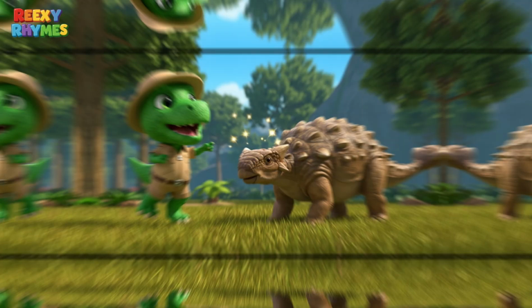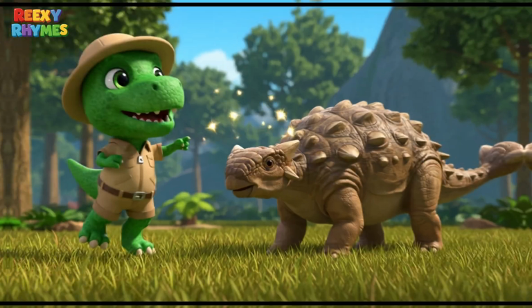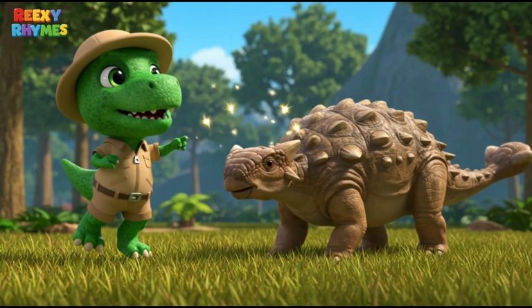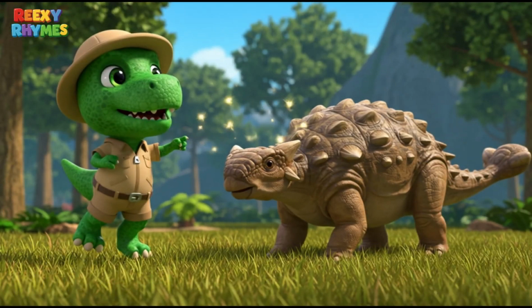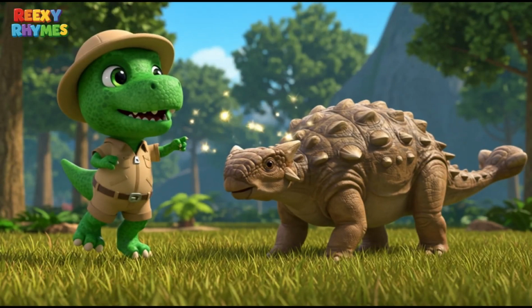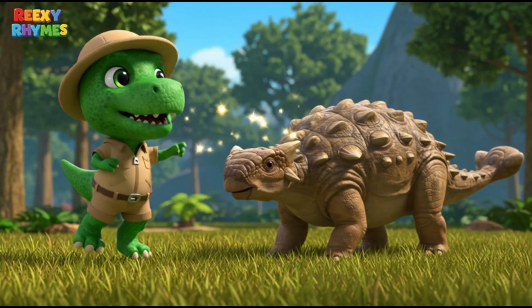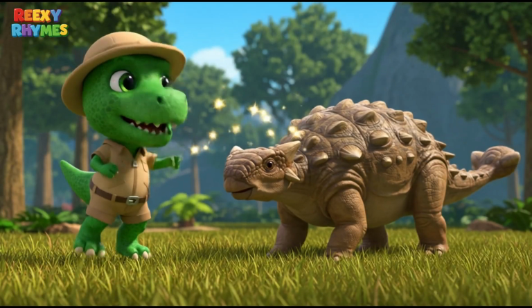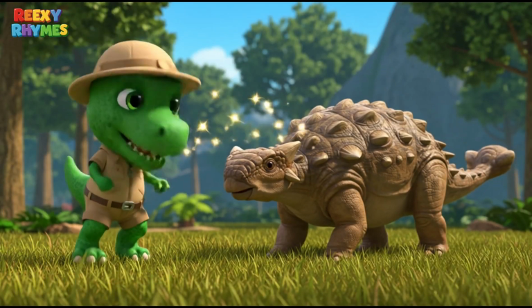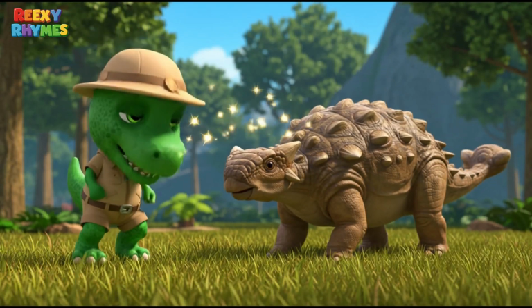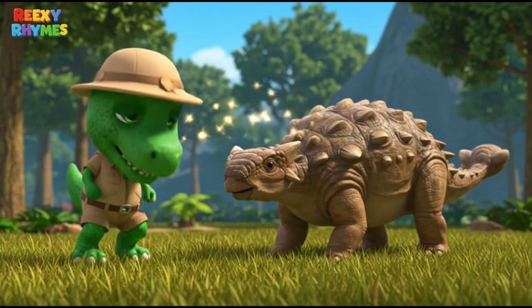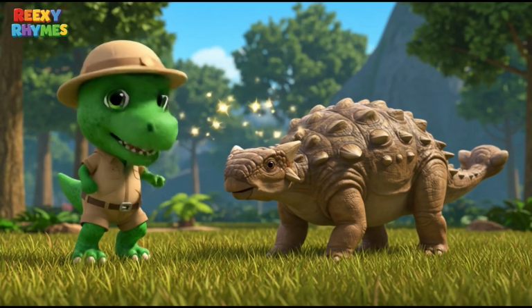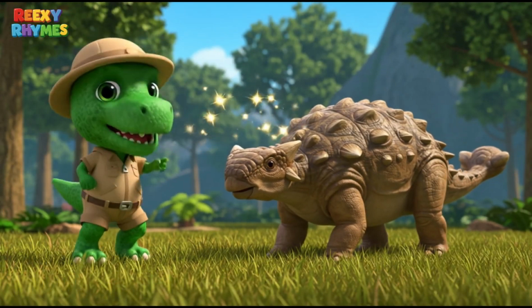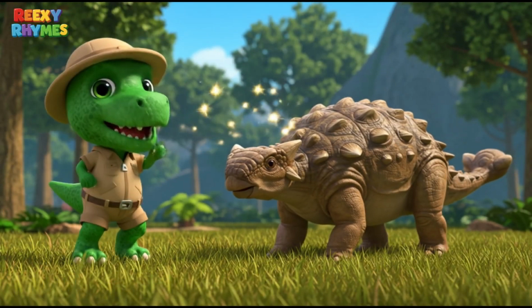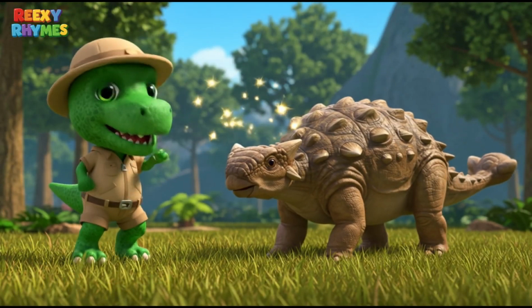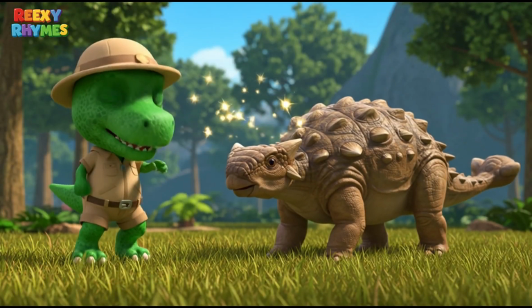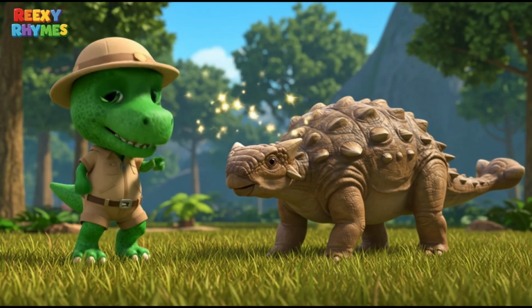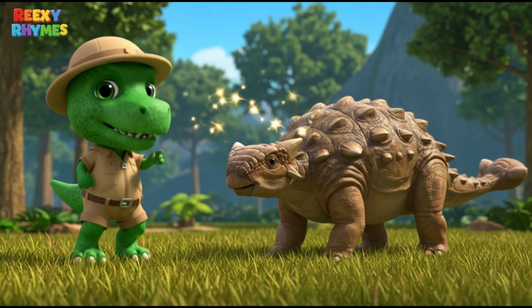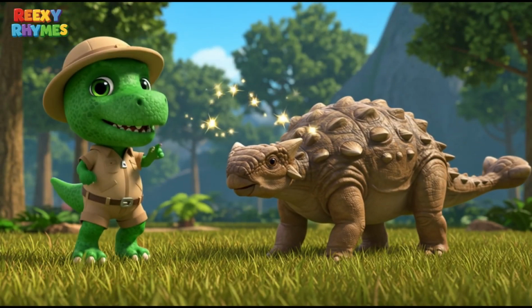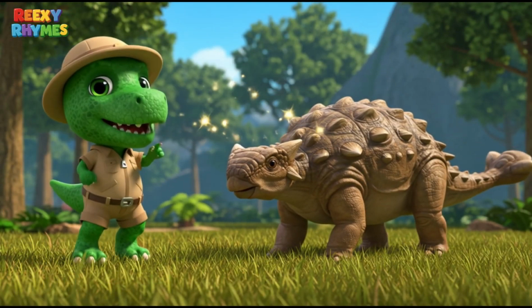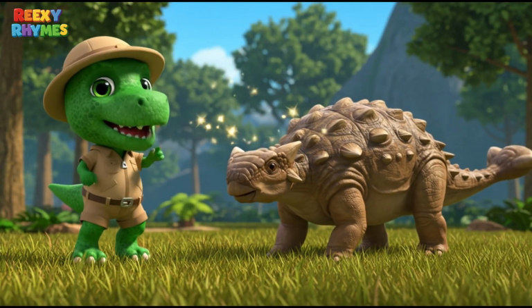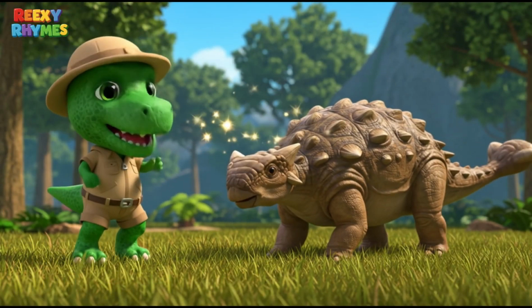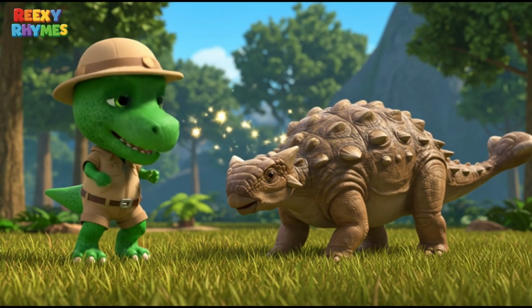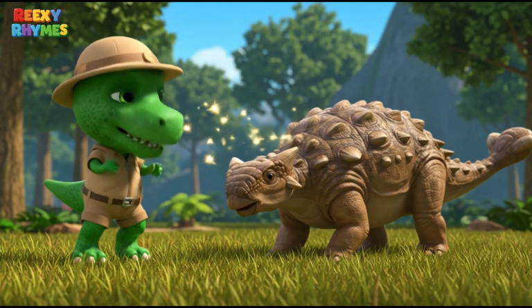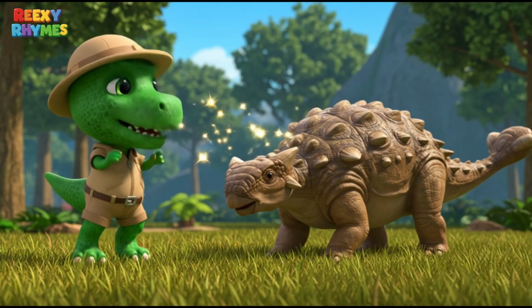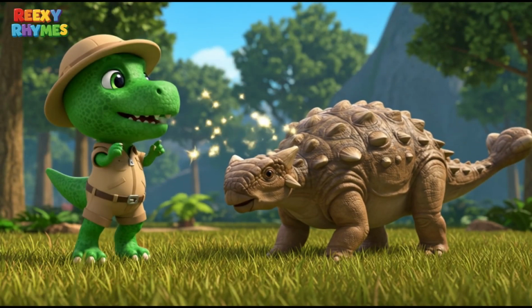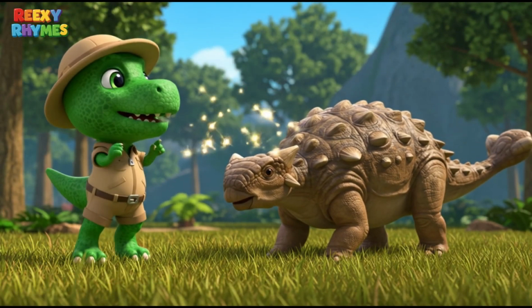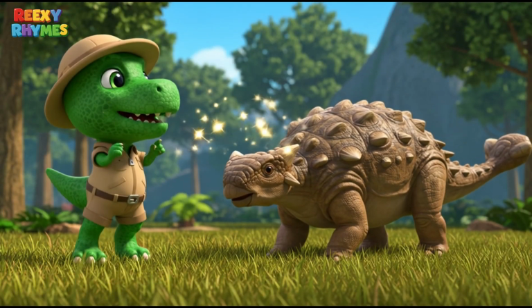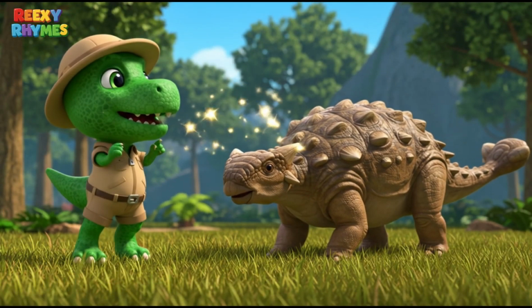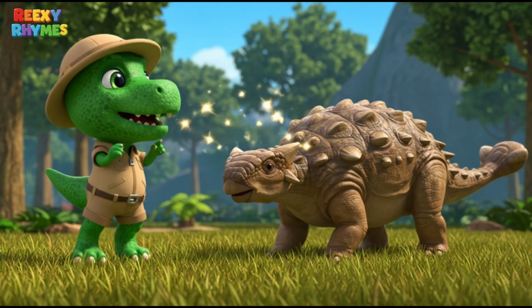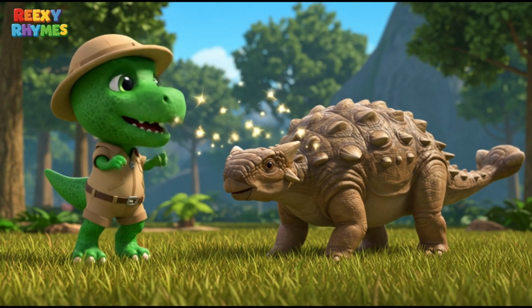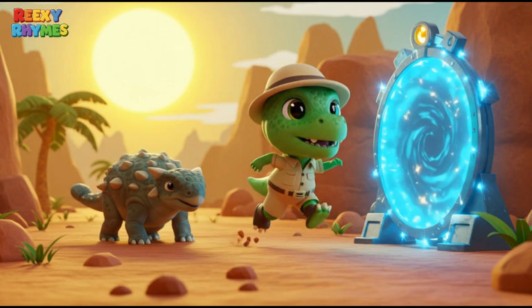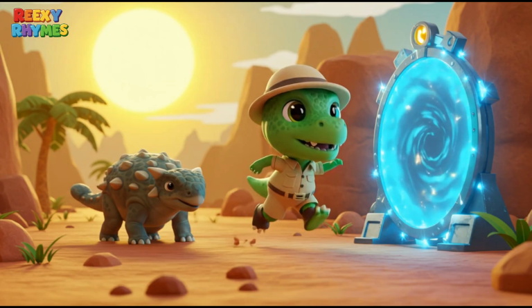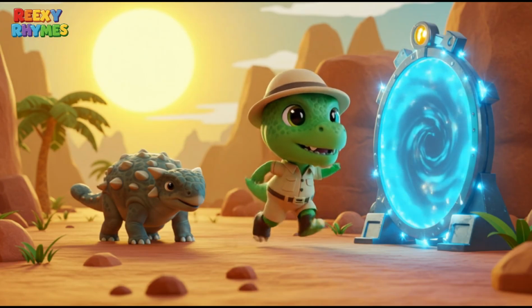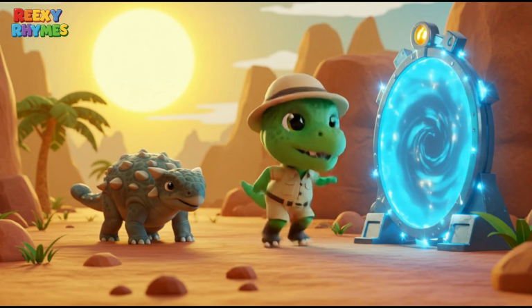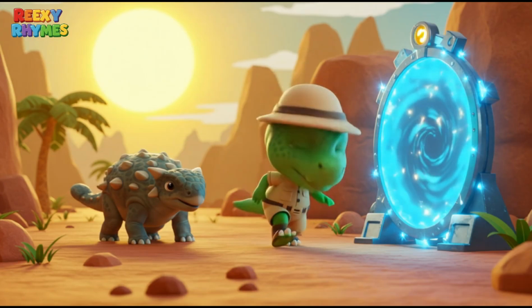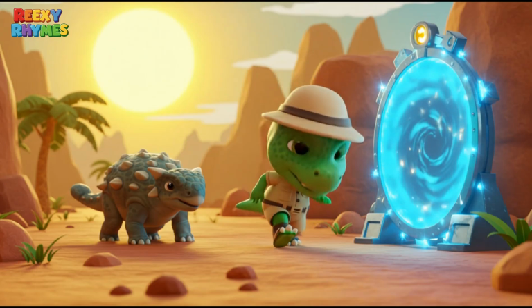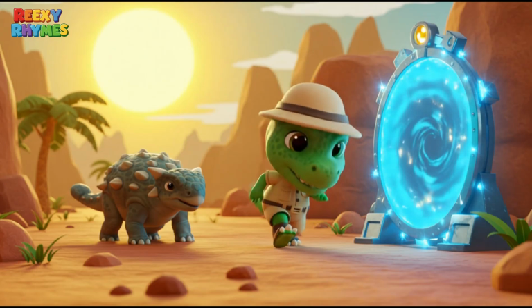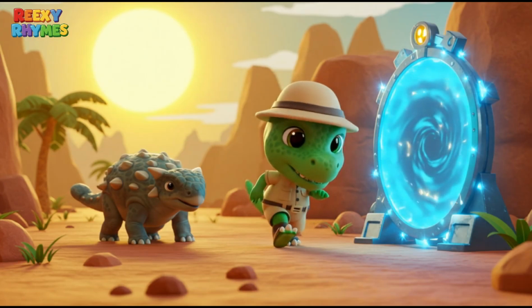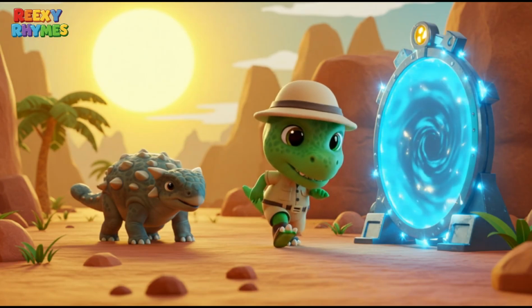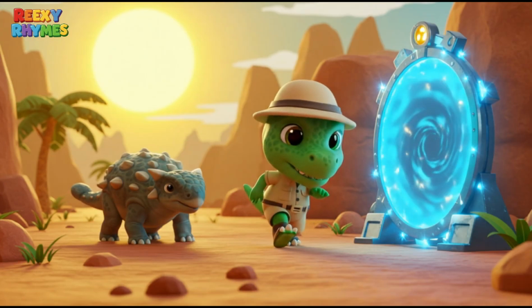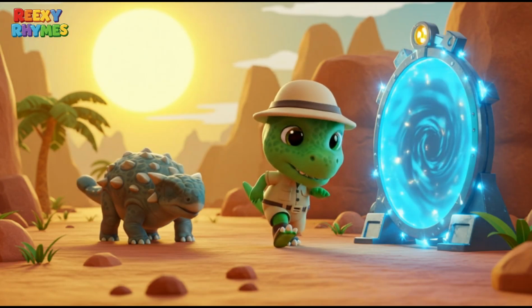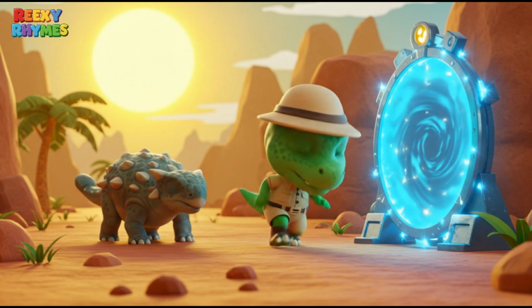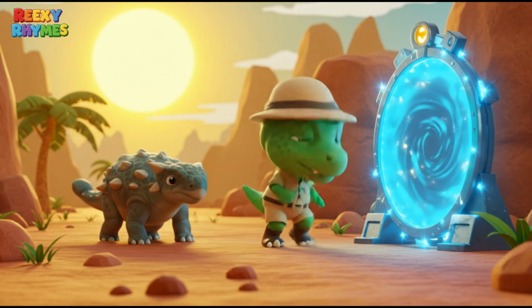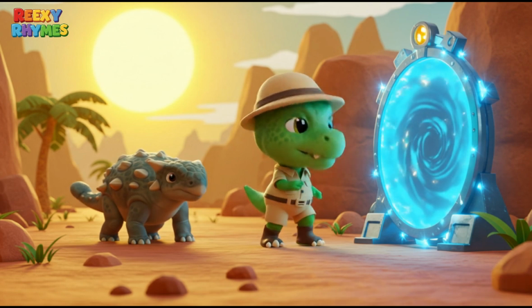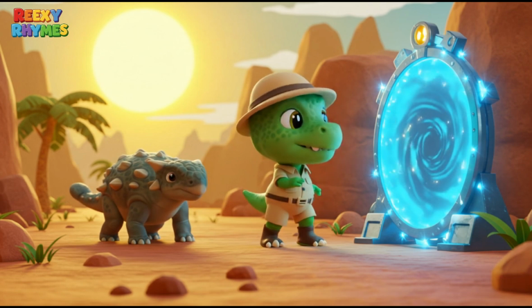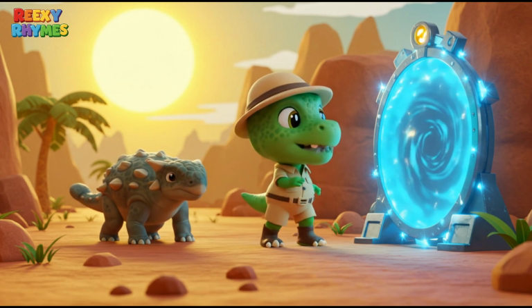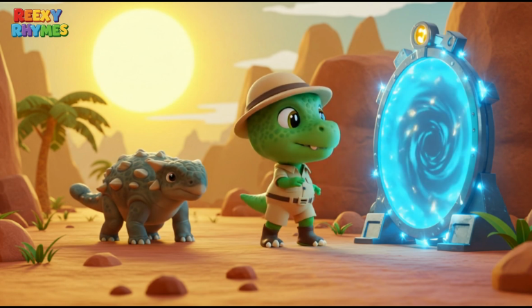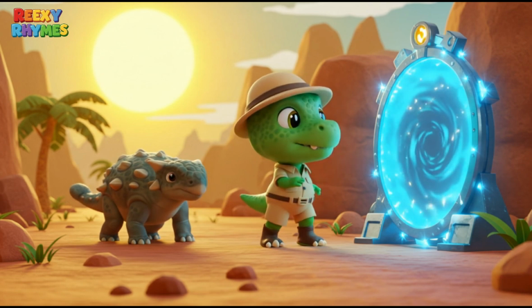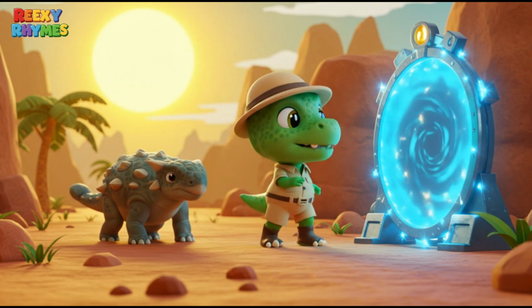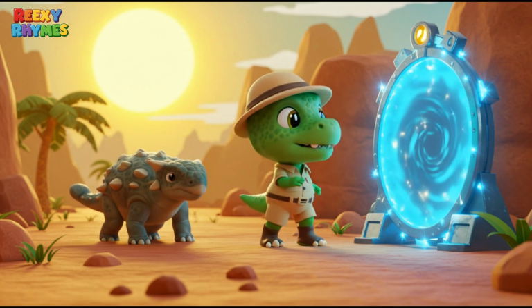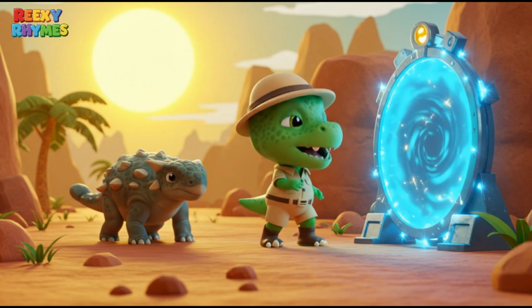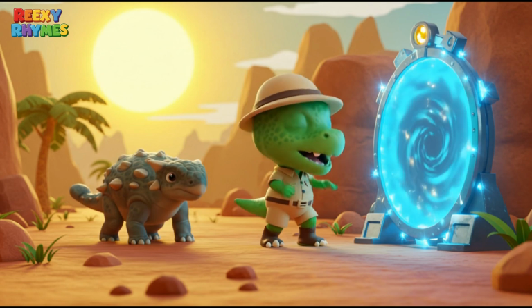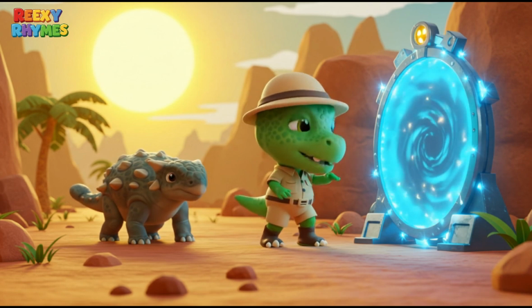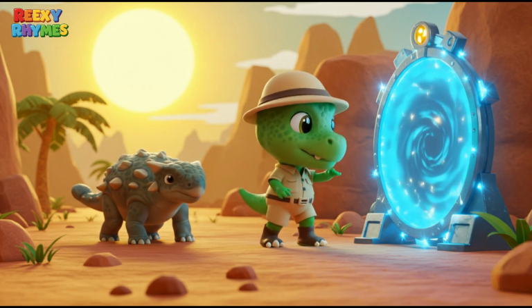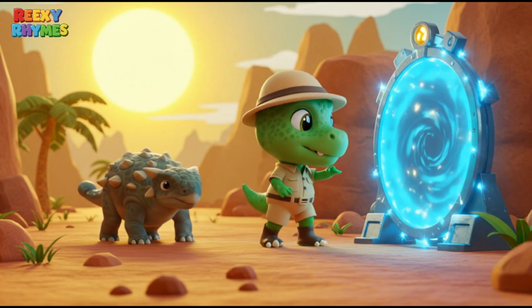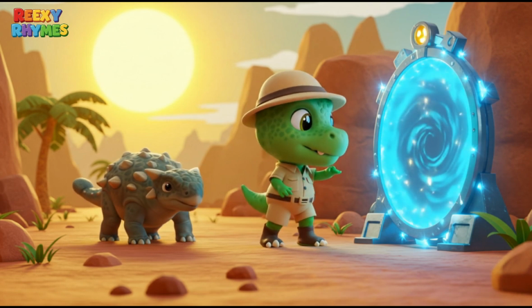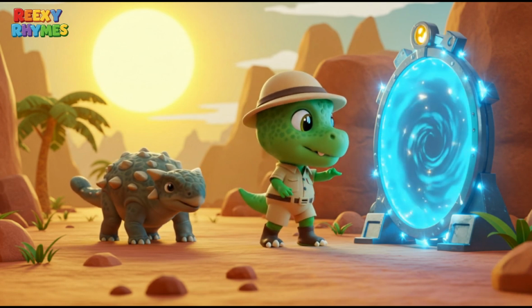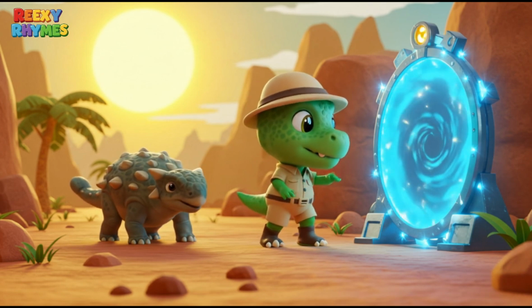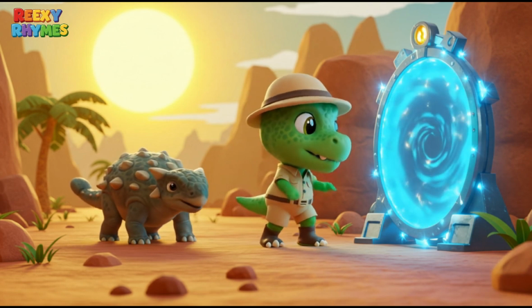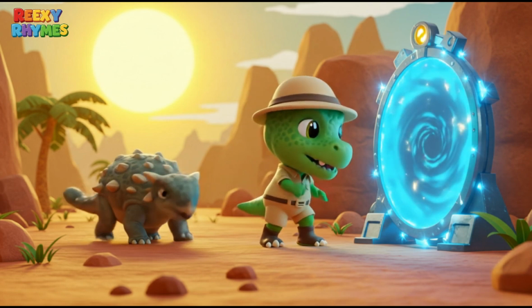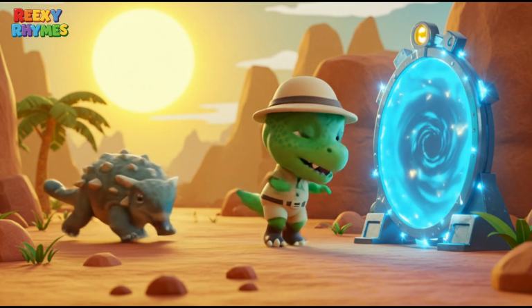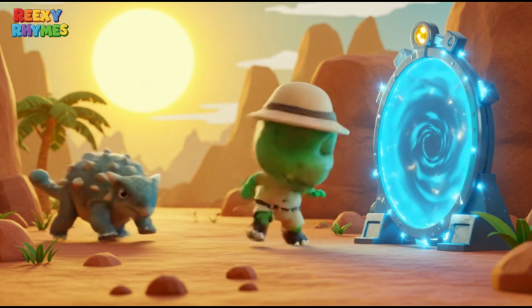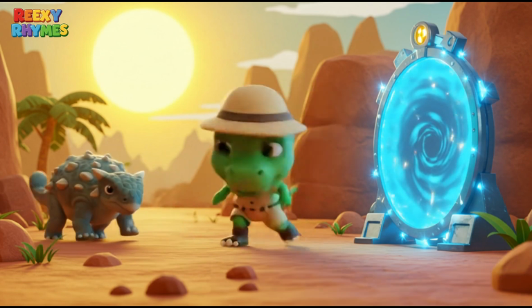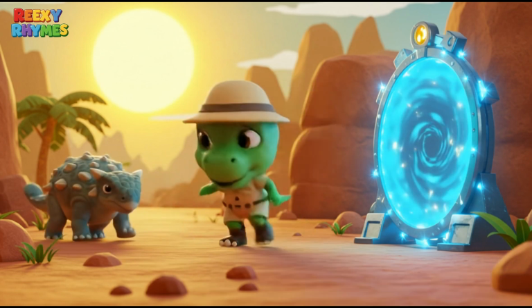That's right! It's Ankylosaurus! Let's dive into some fun facts about it! Here we go!